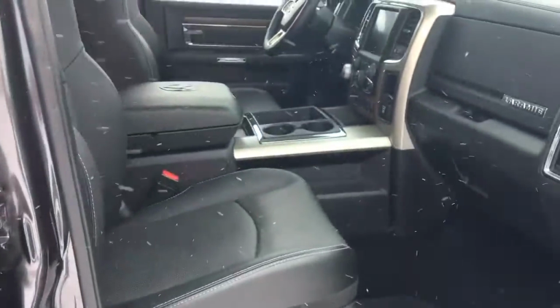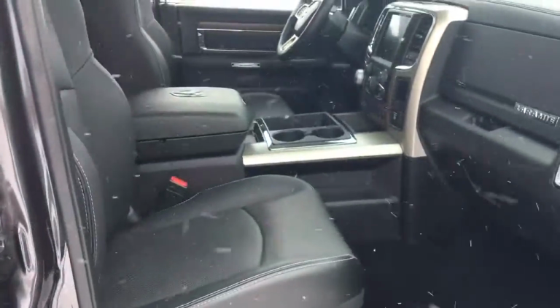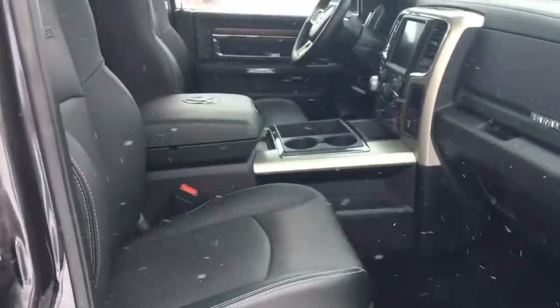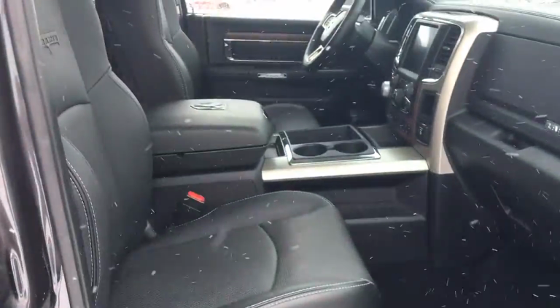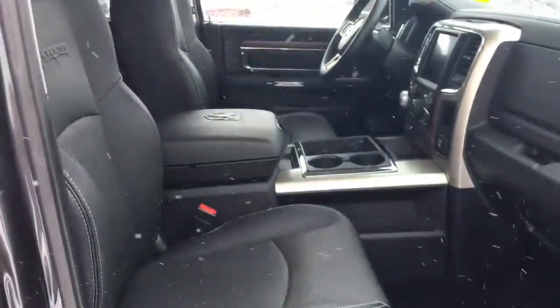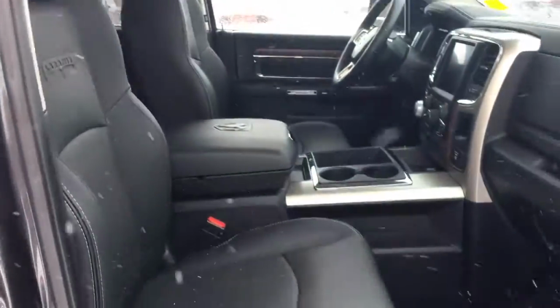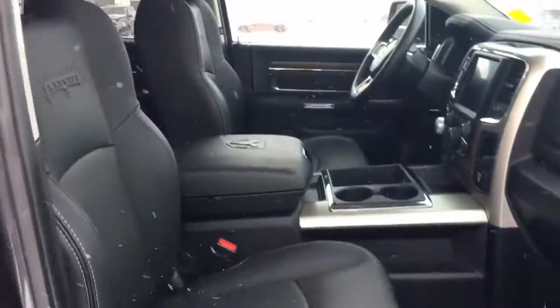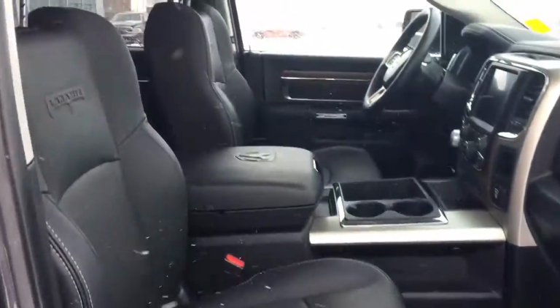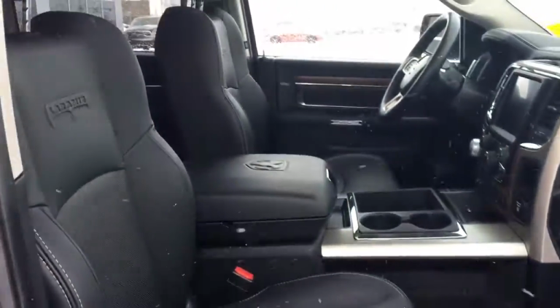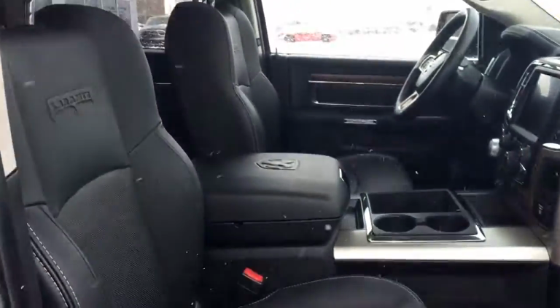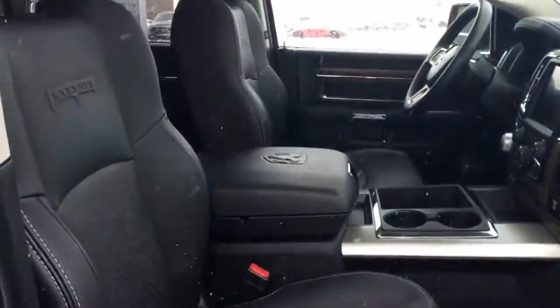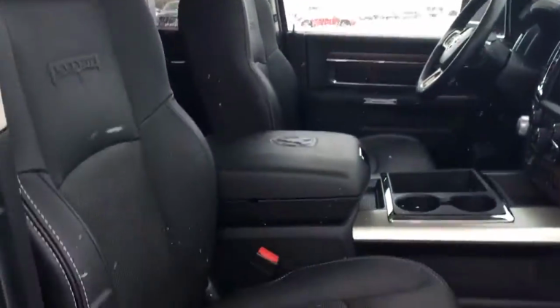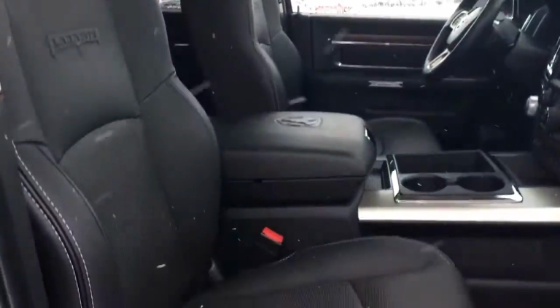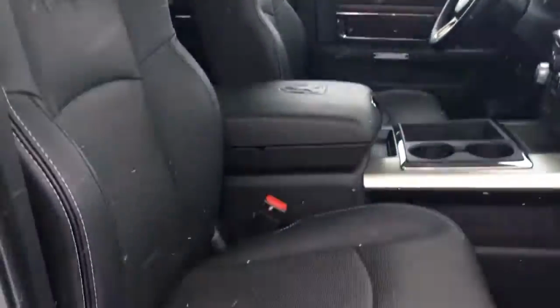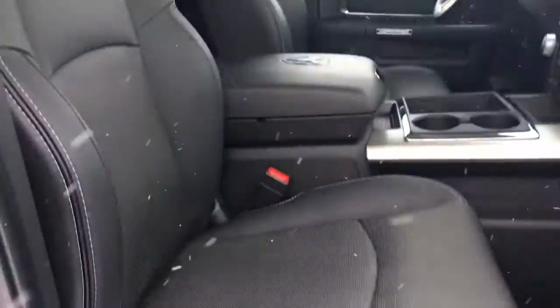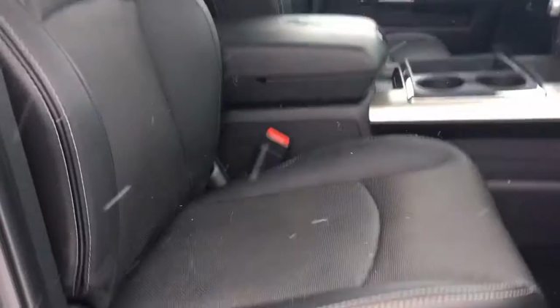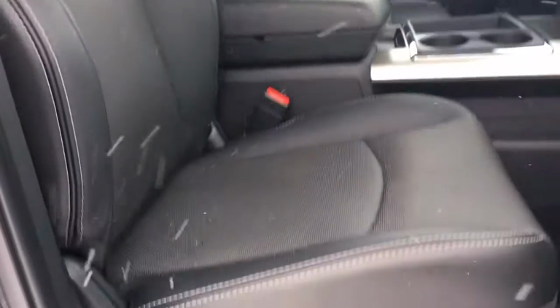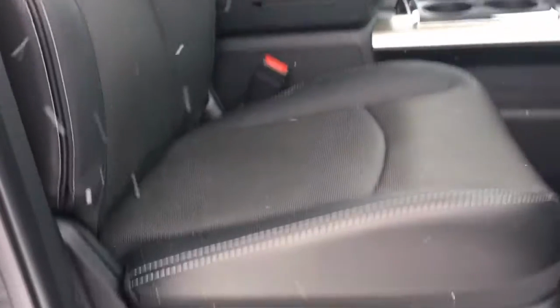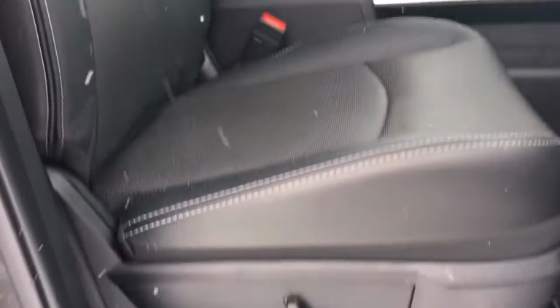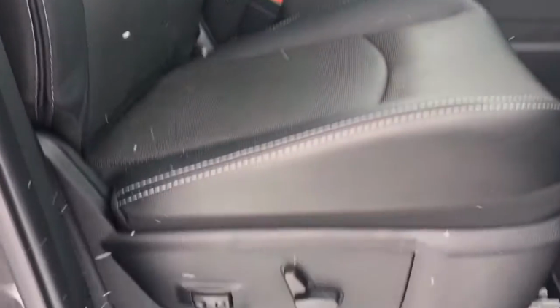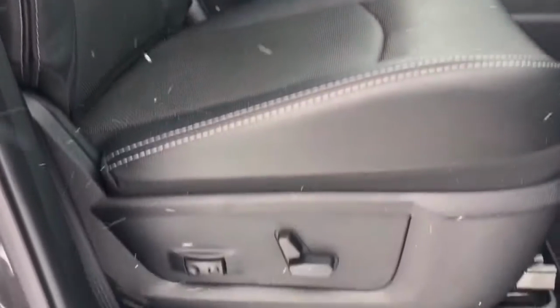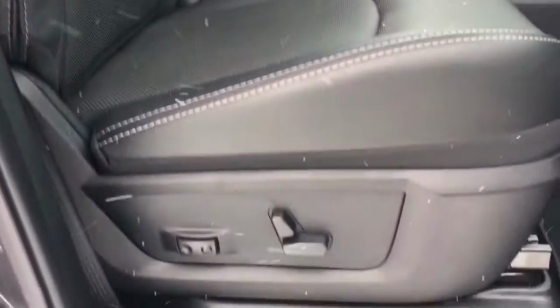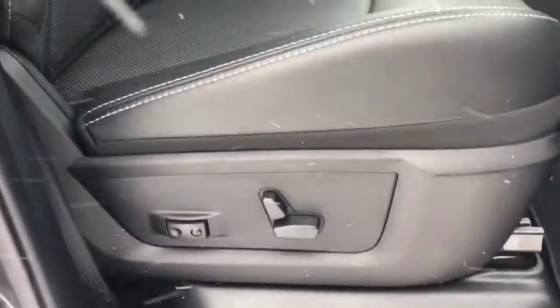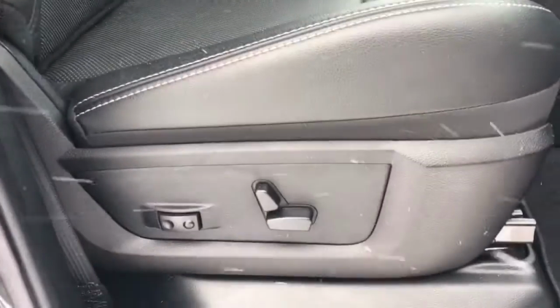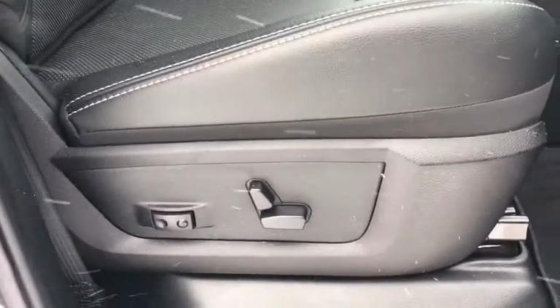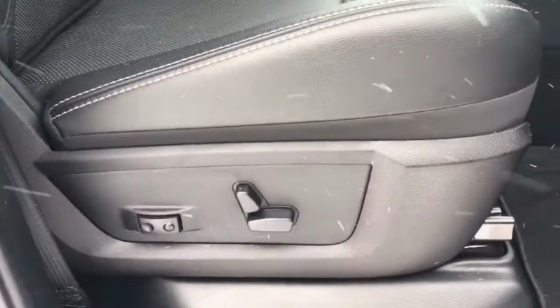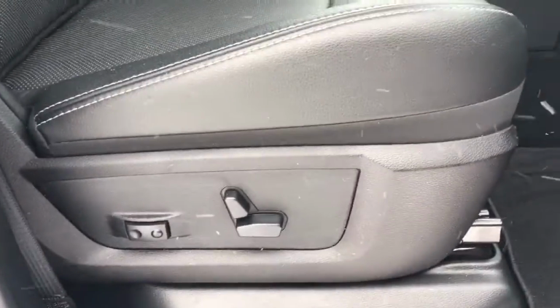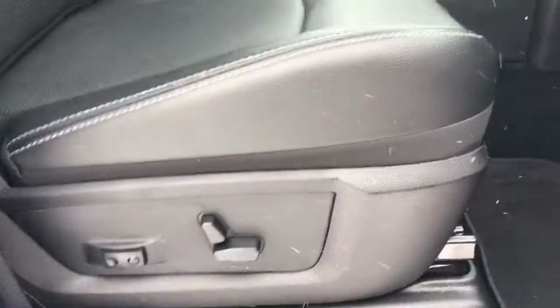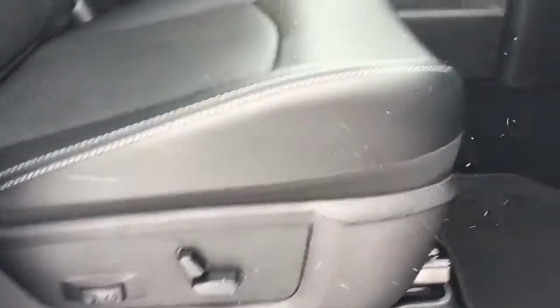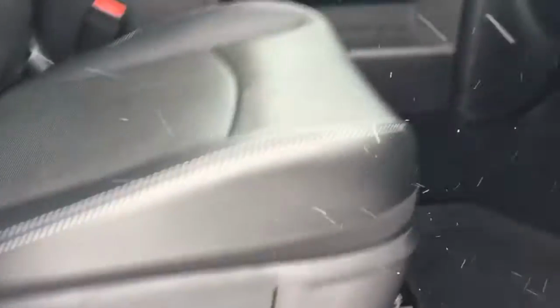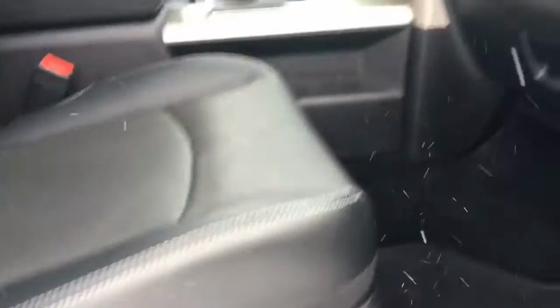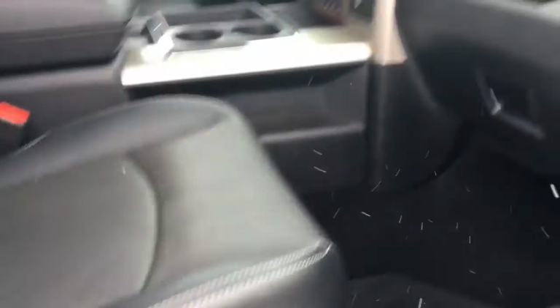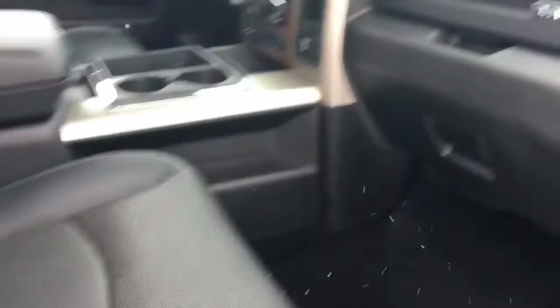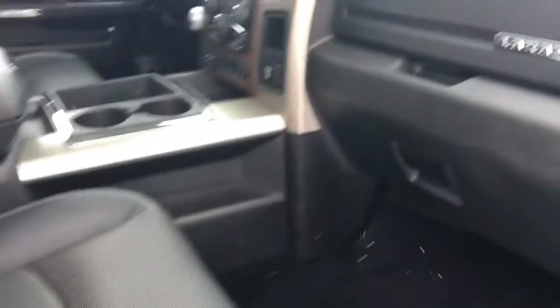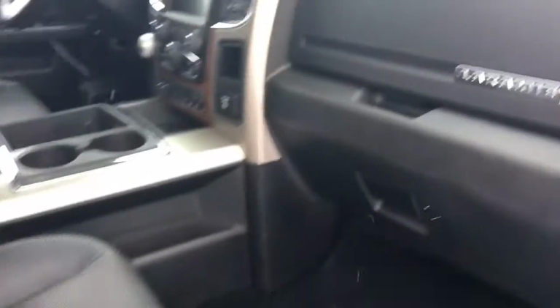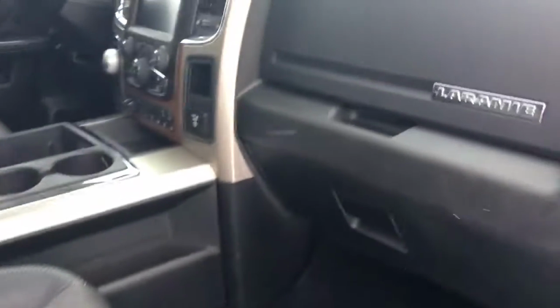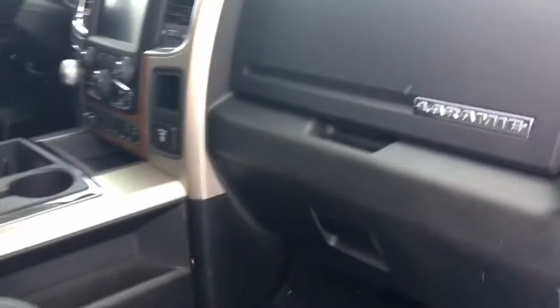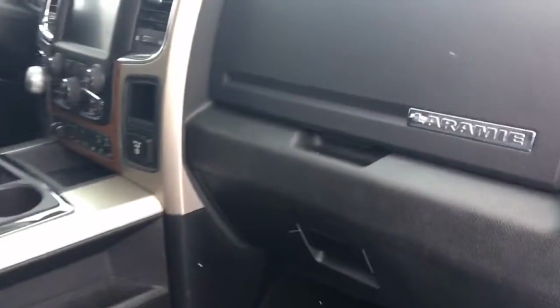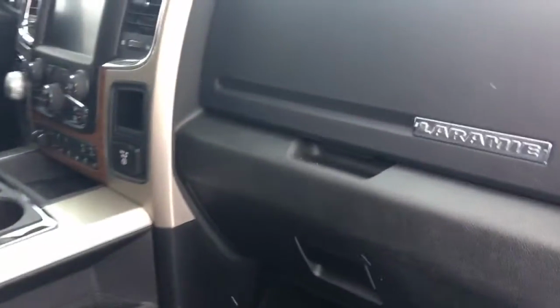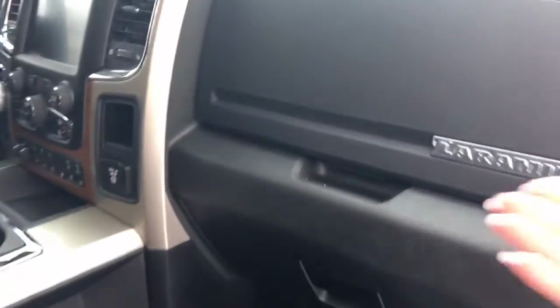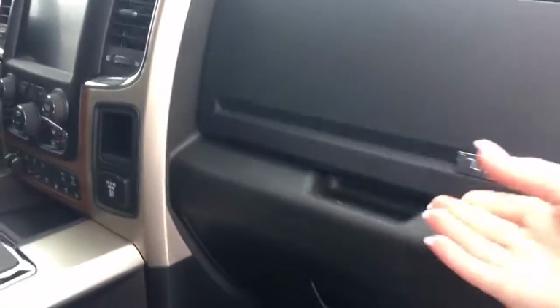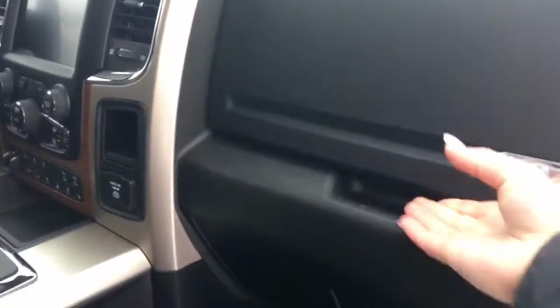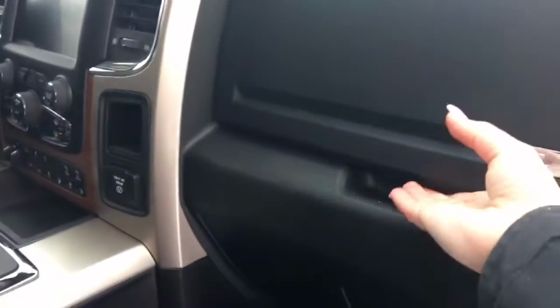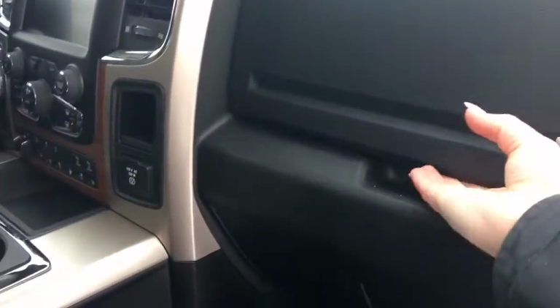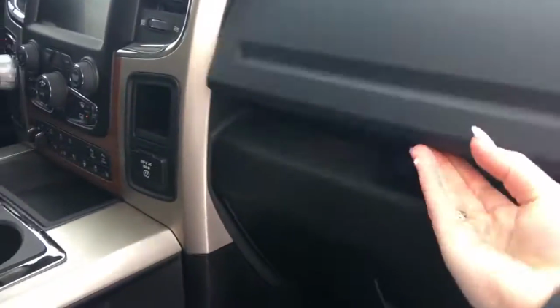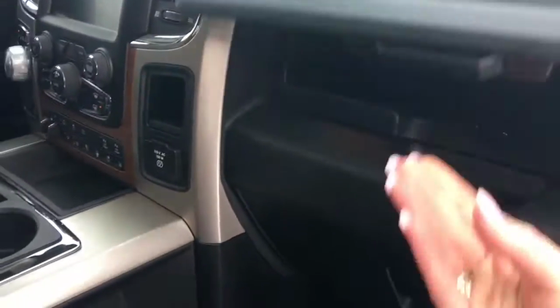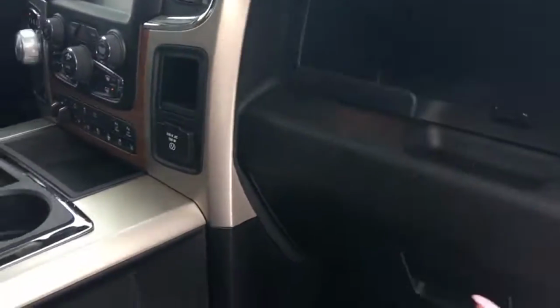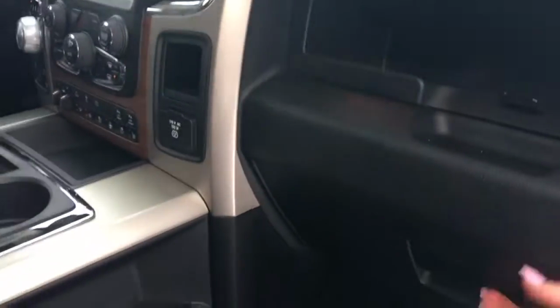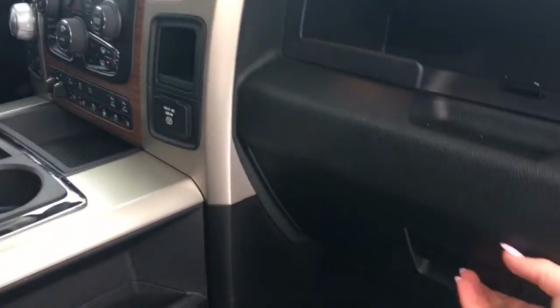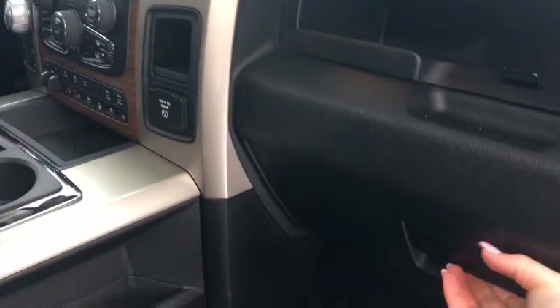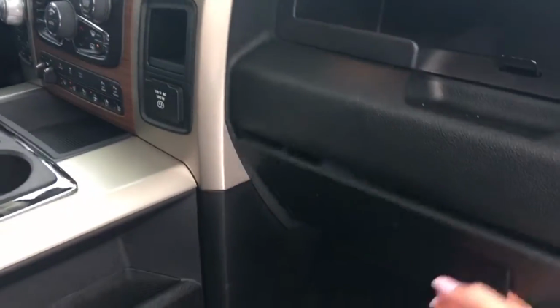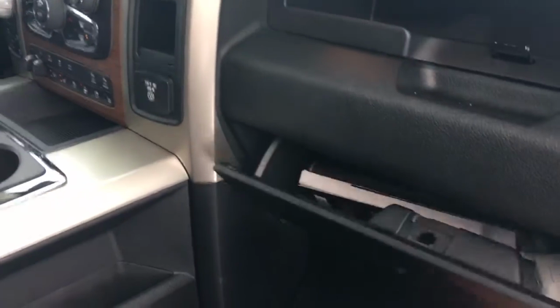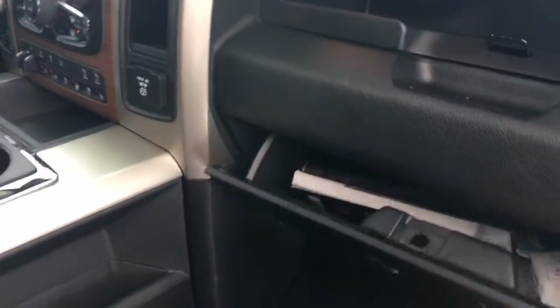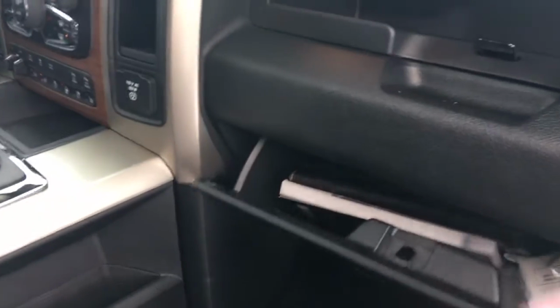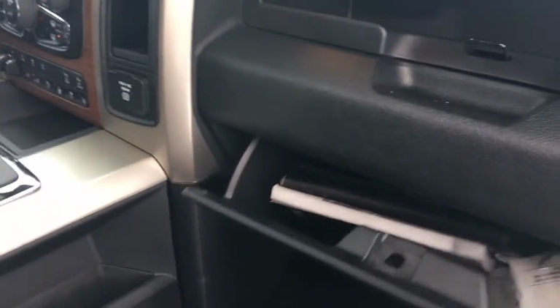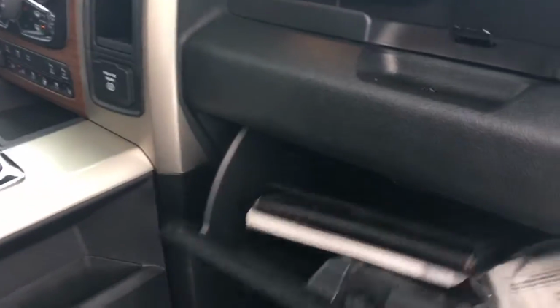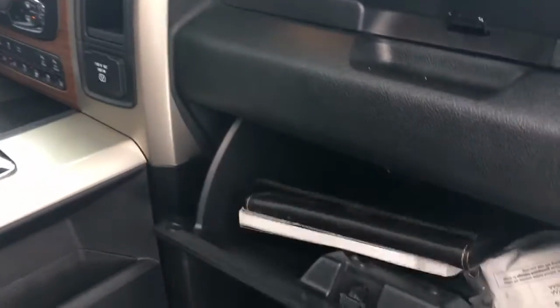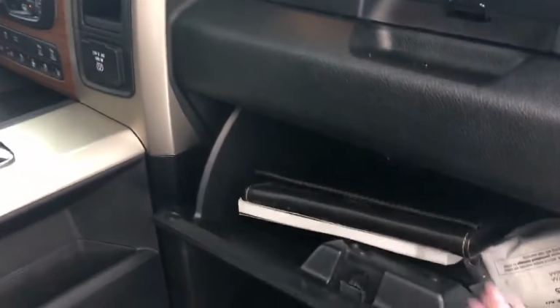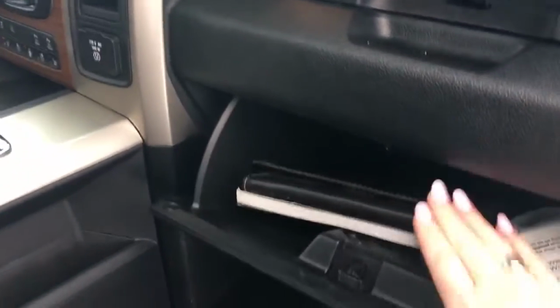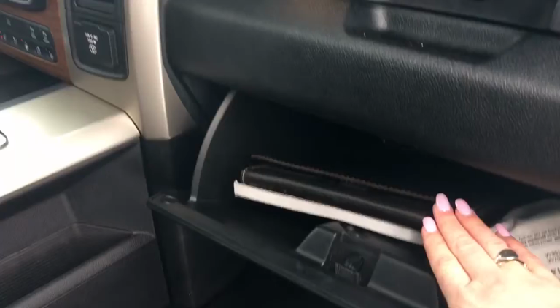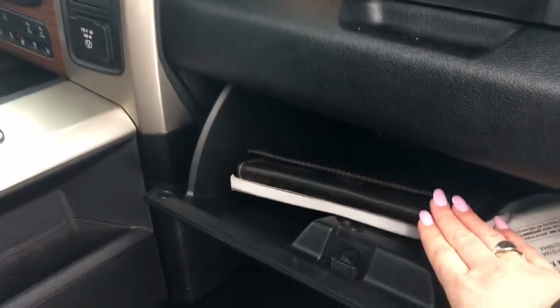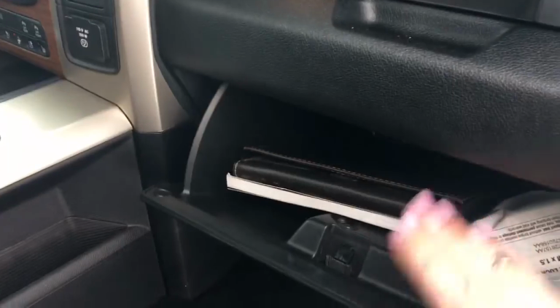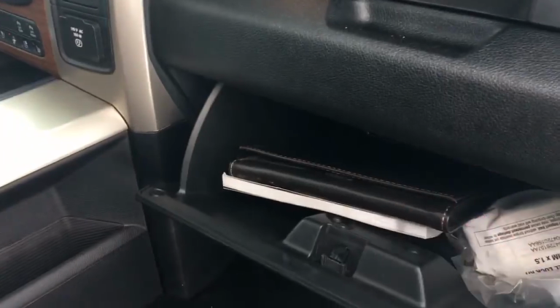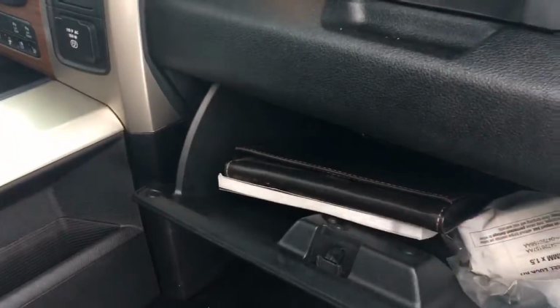Now the passenger front seat is also powered. And you of course have your glove compartment with your owner's manual.